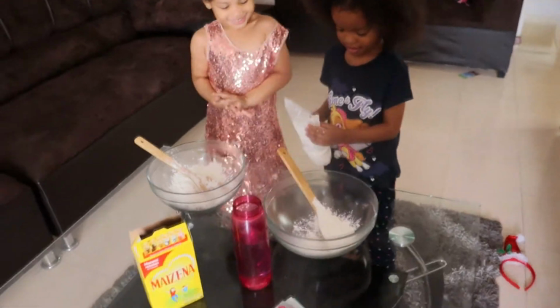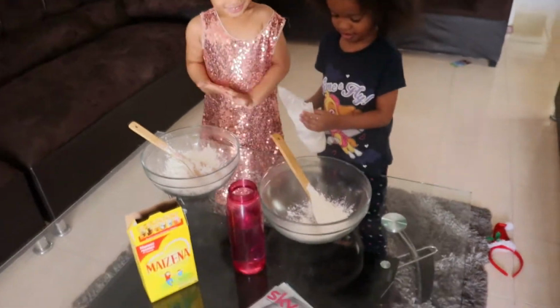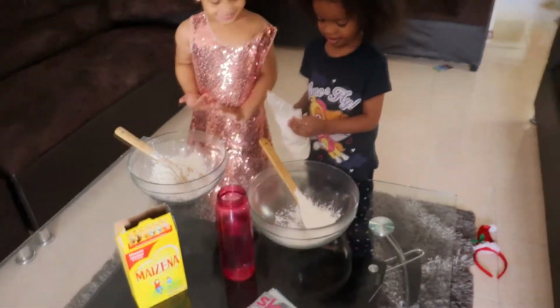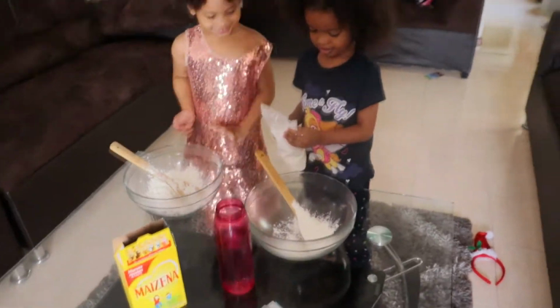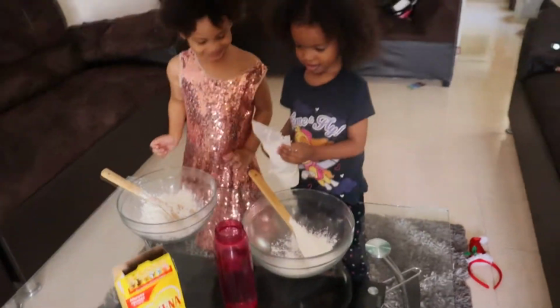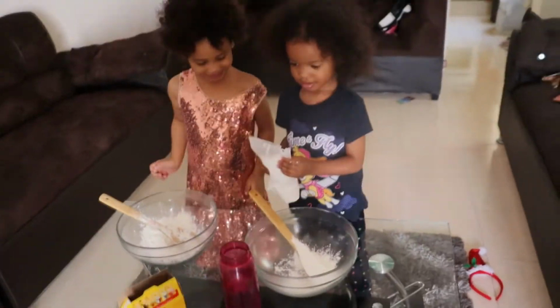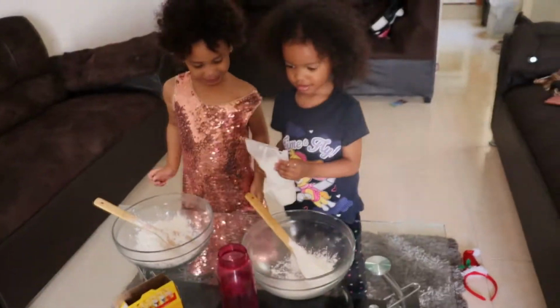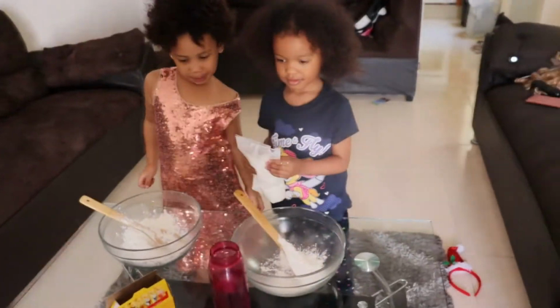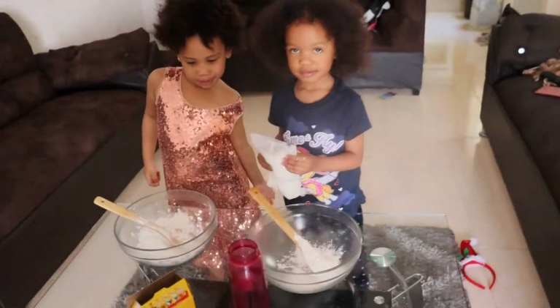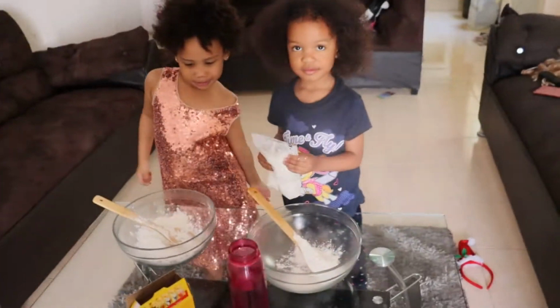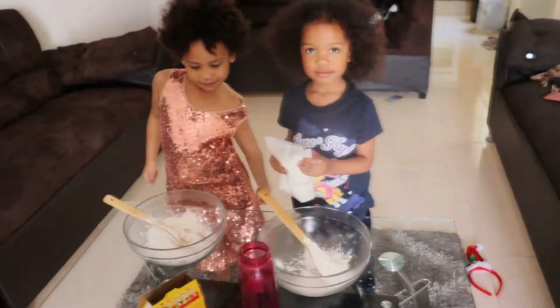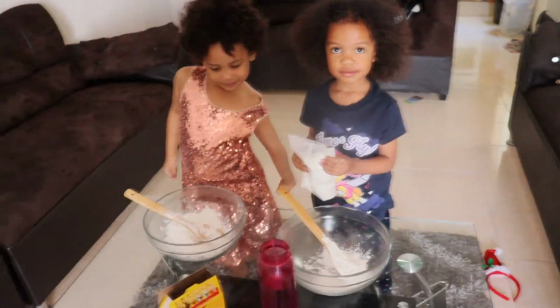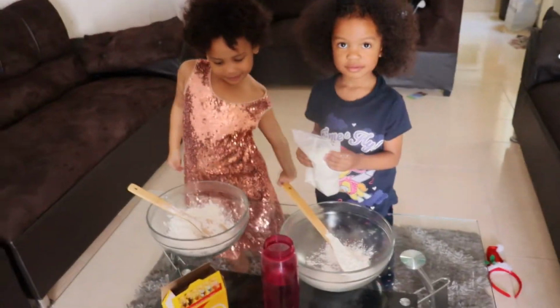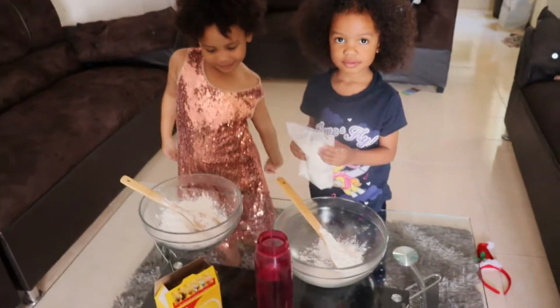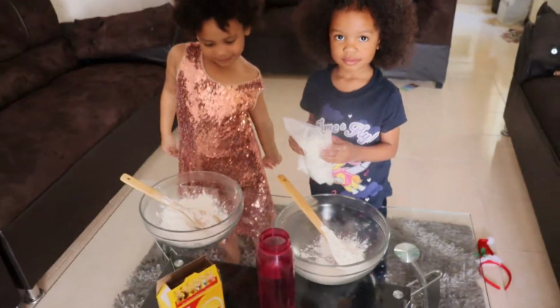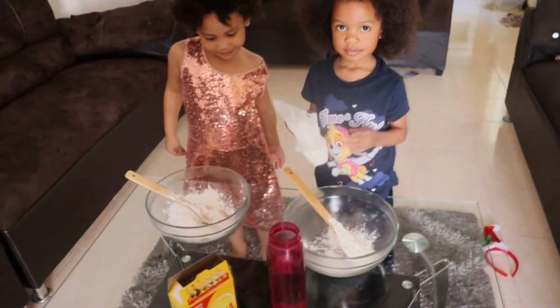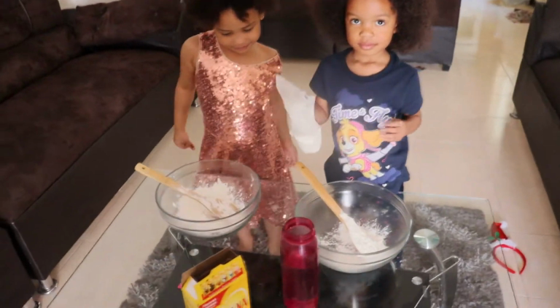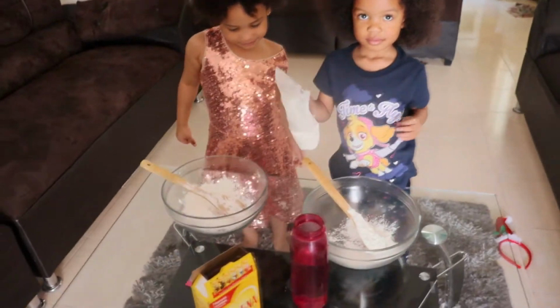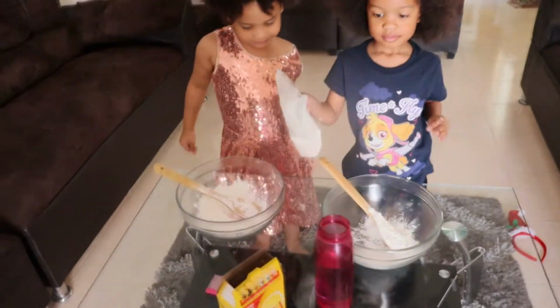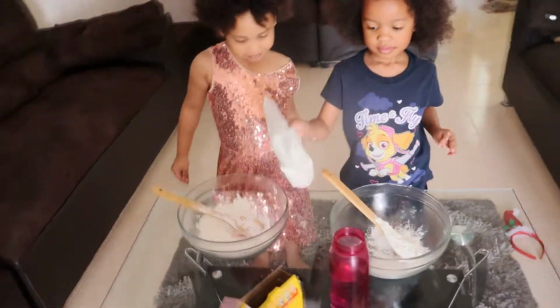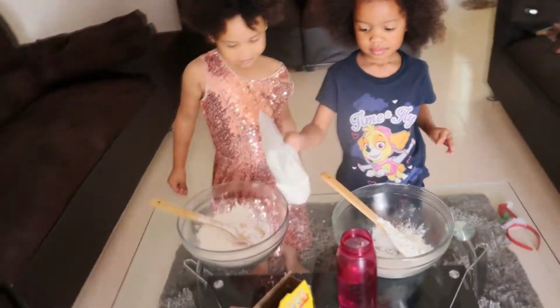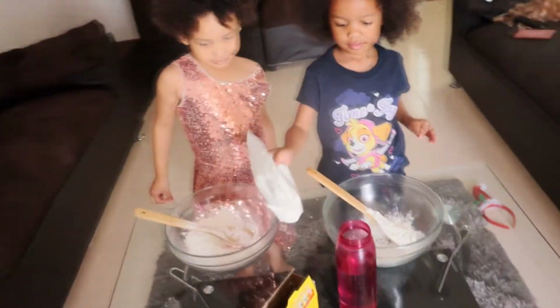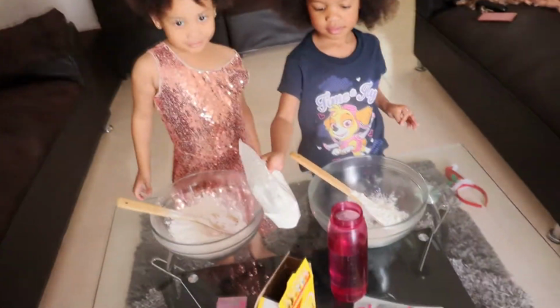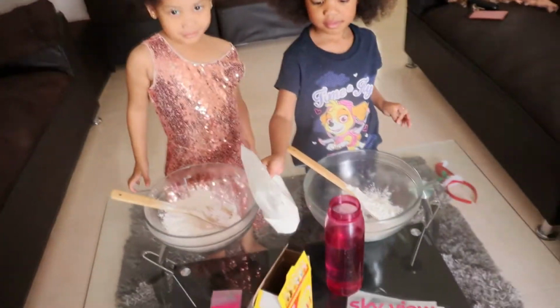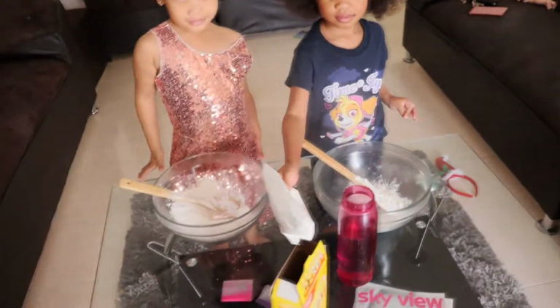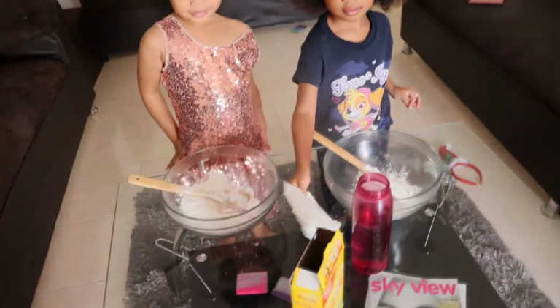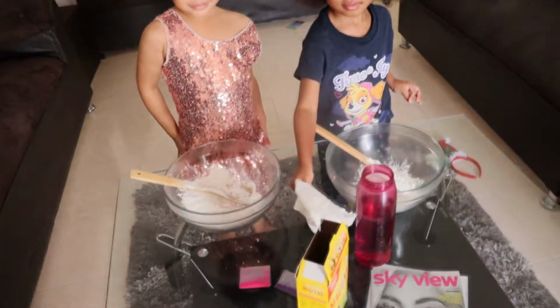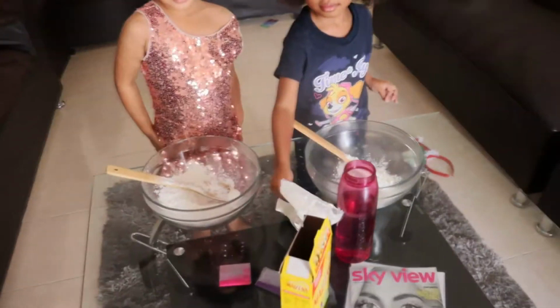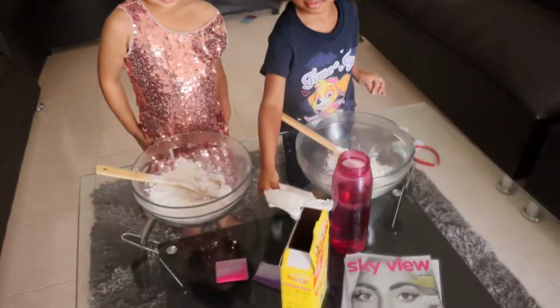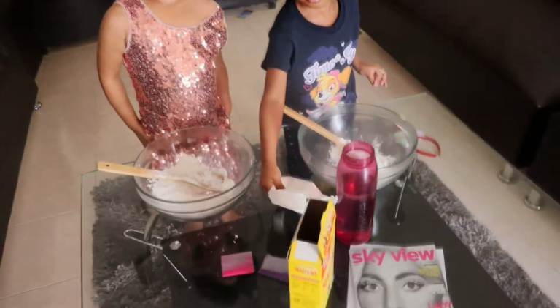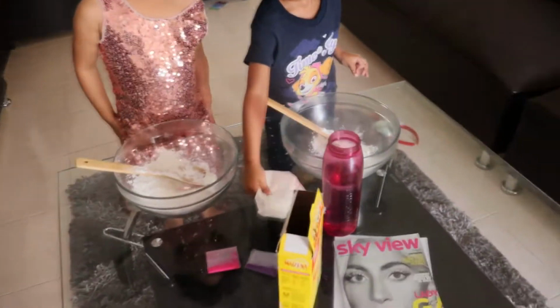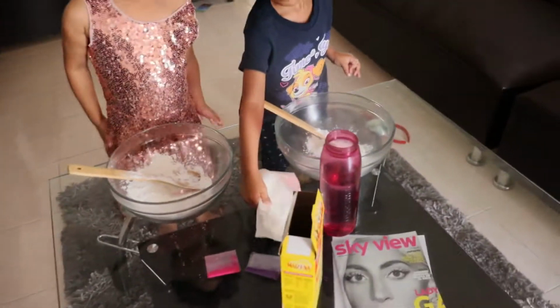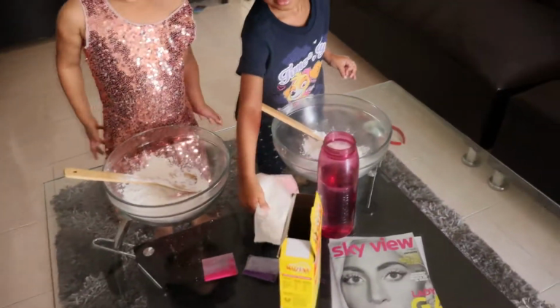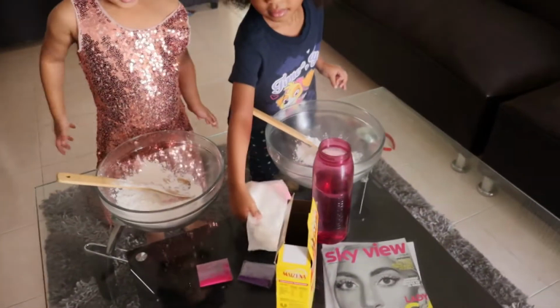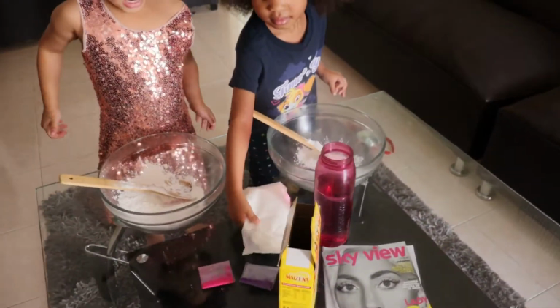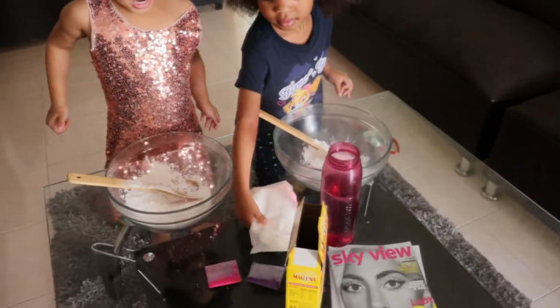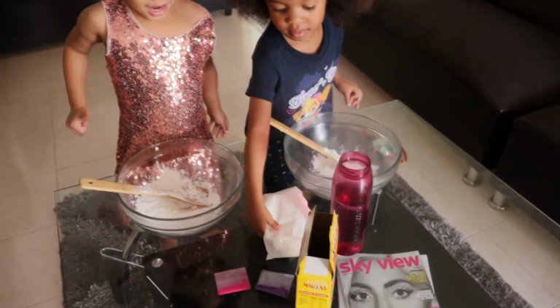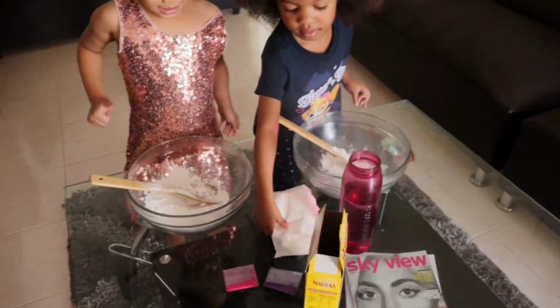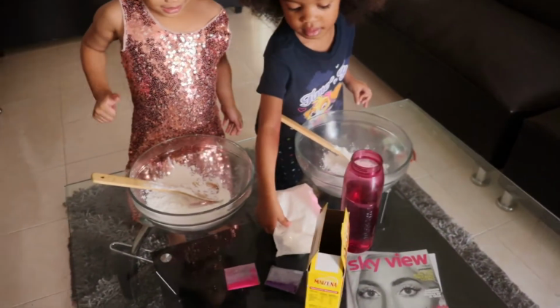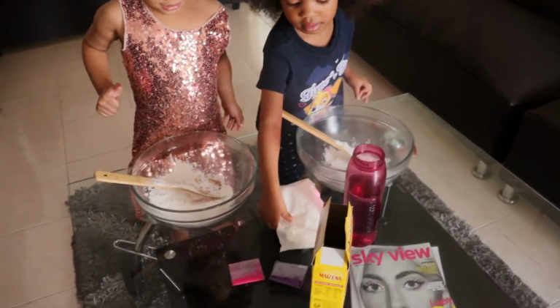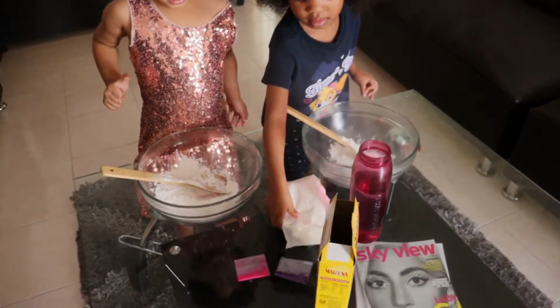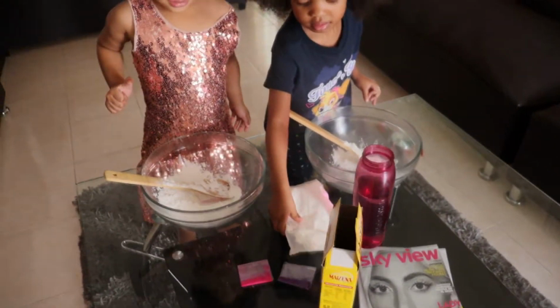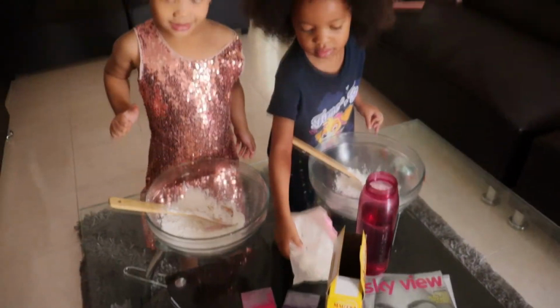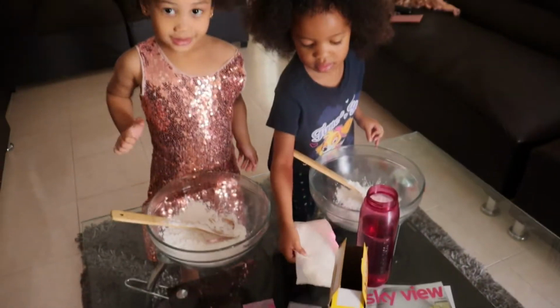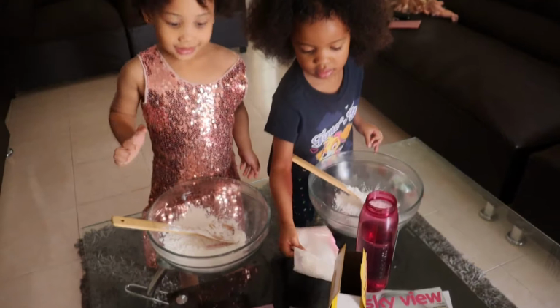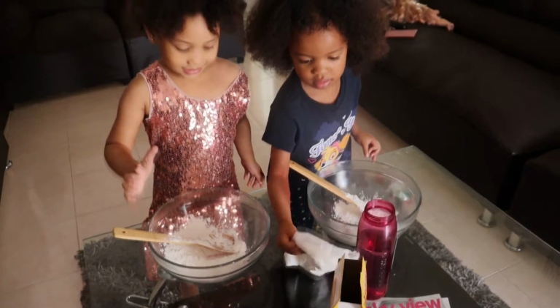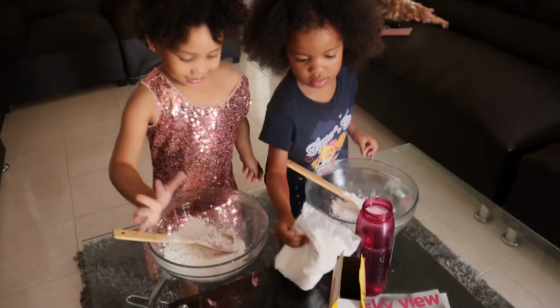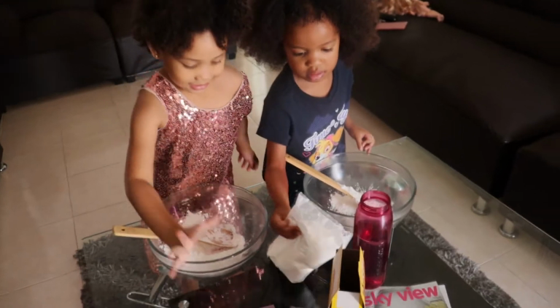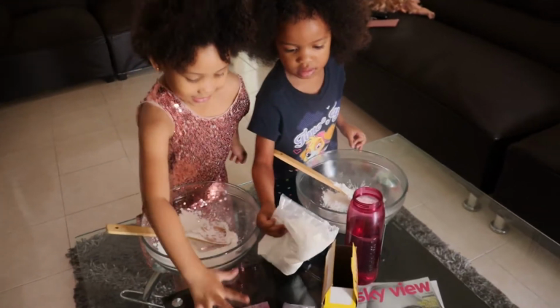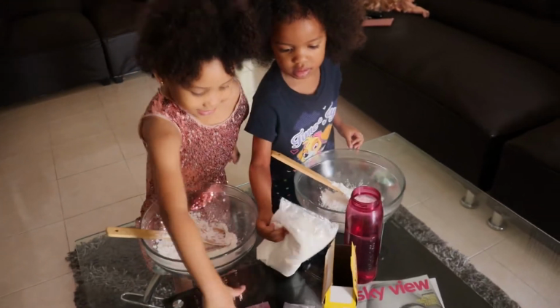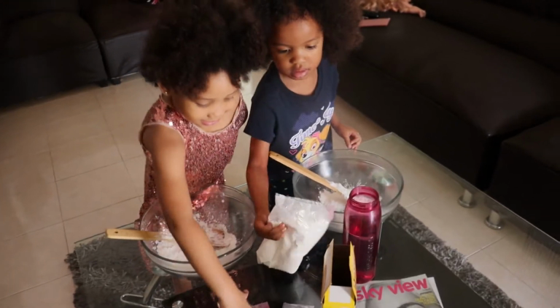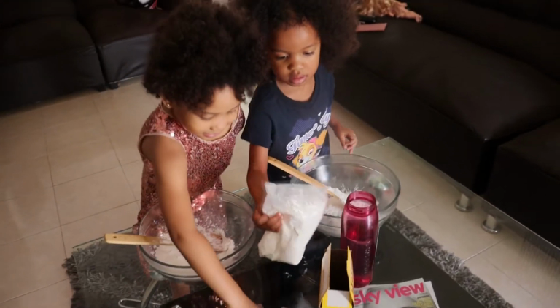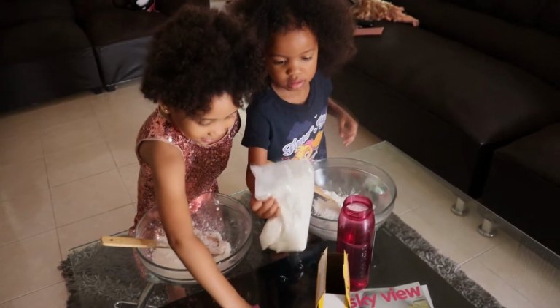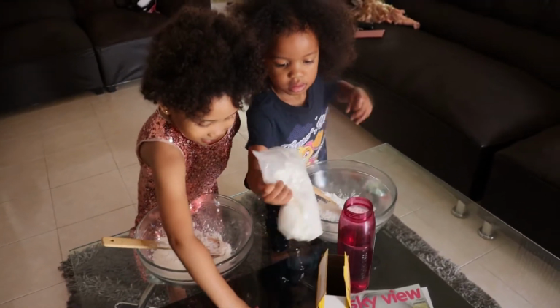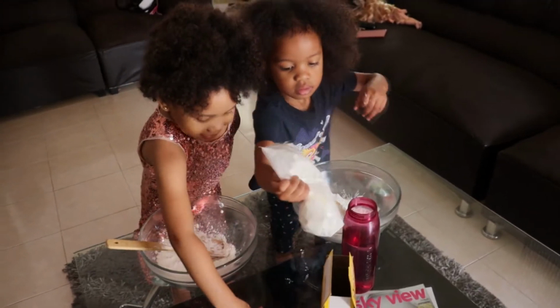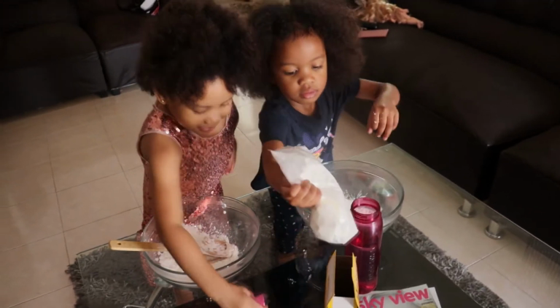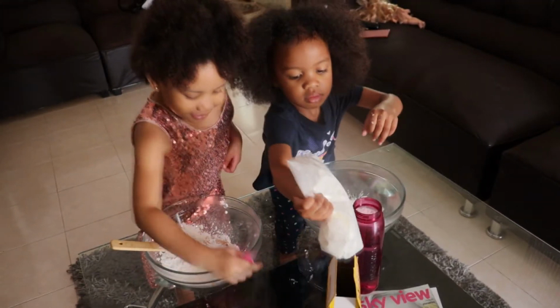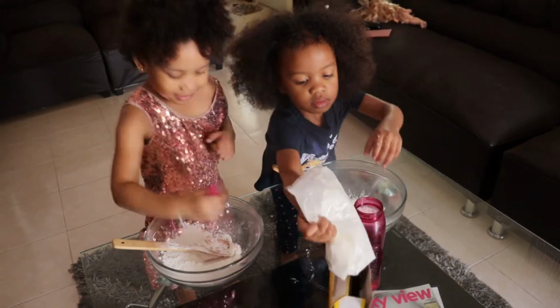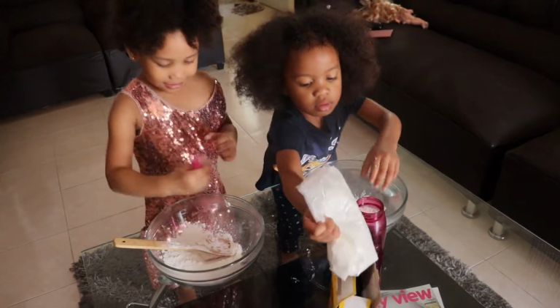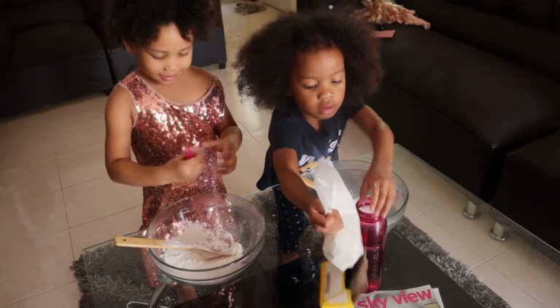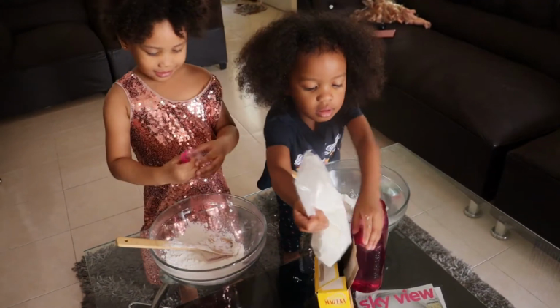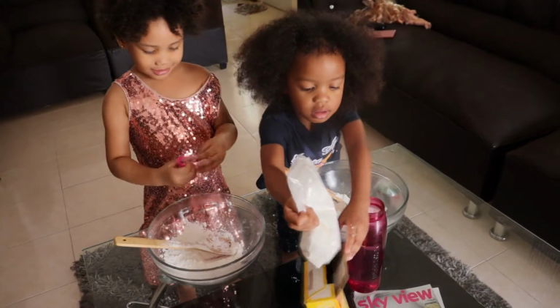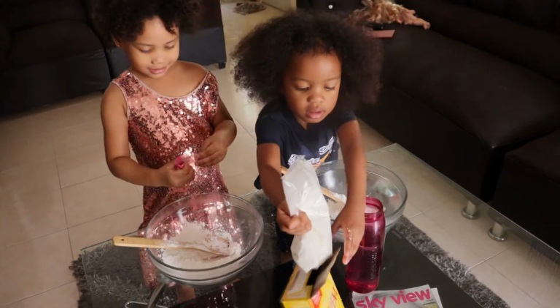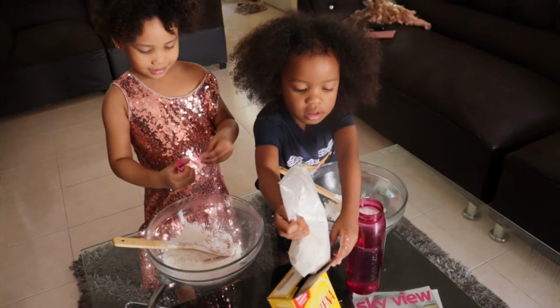And now, get the coloring powder. Ada, get your own color pink, and Princess her own.